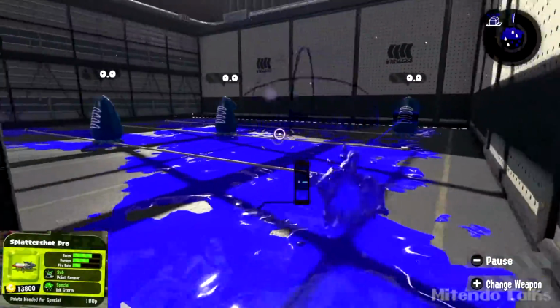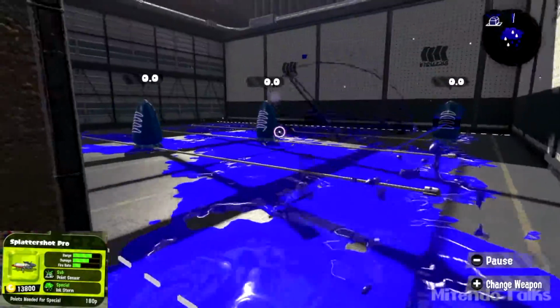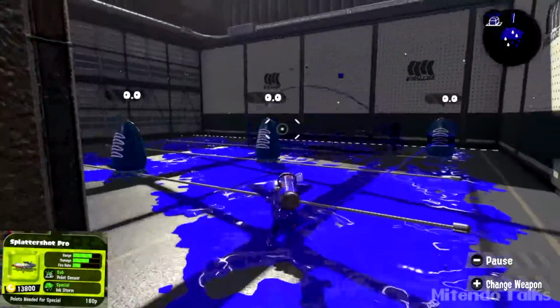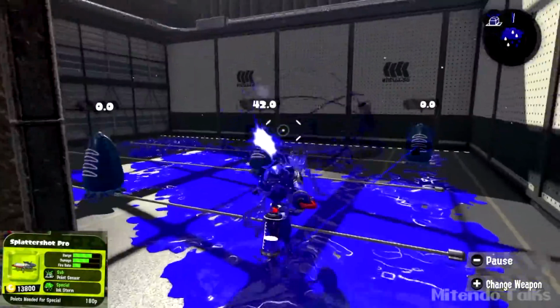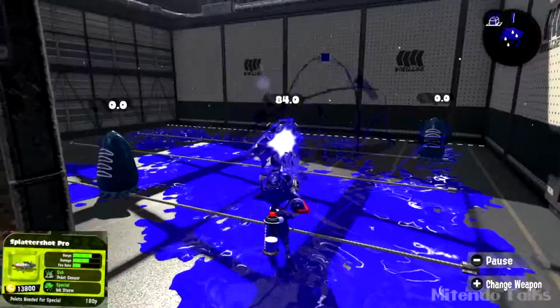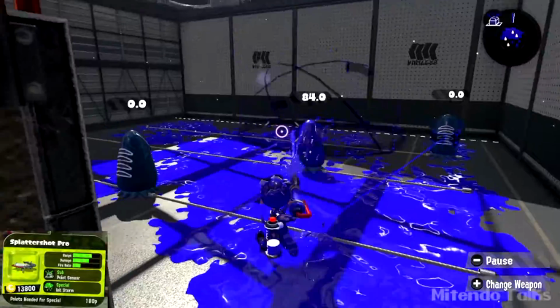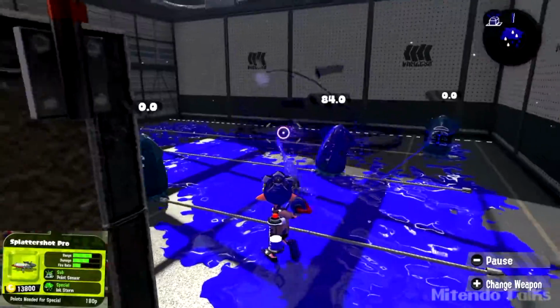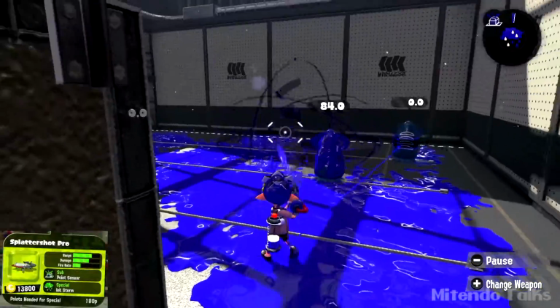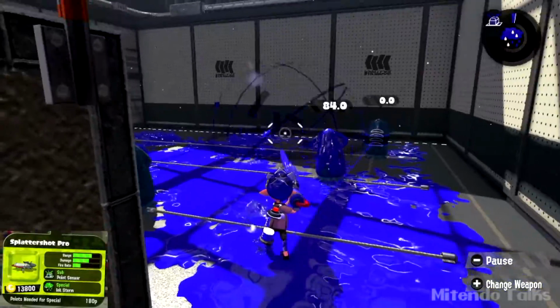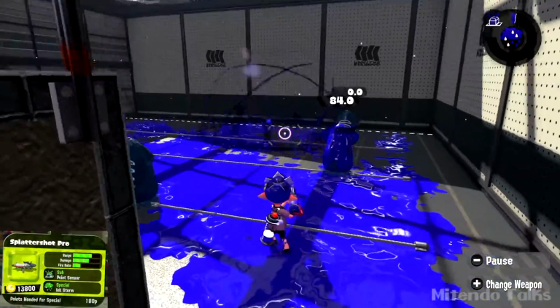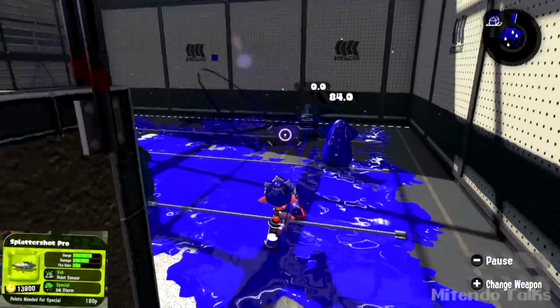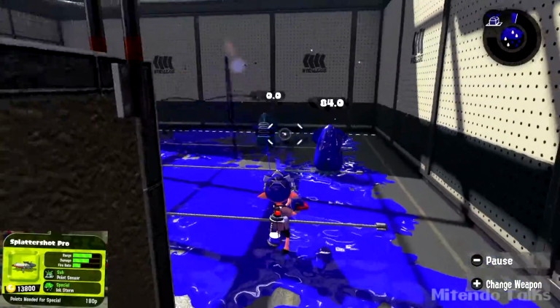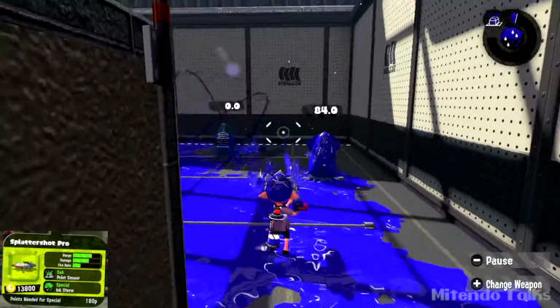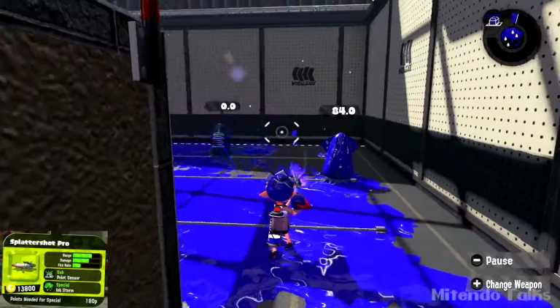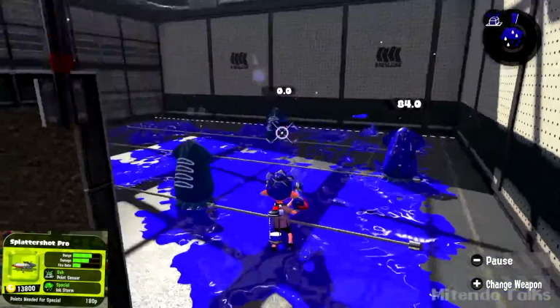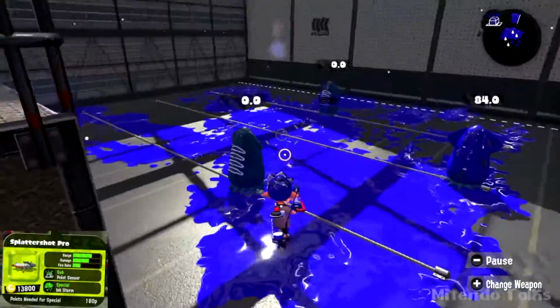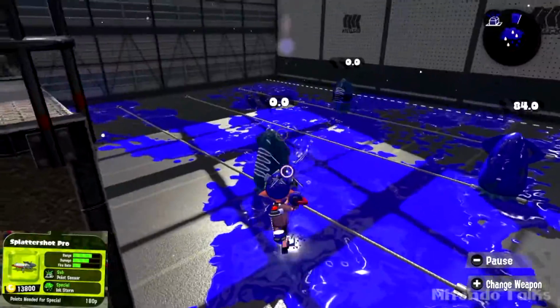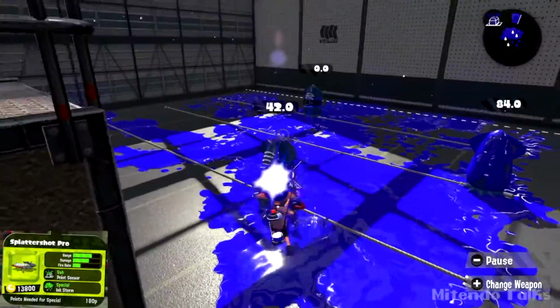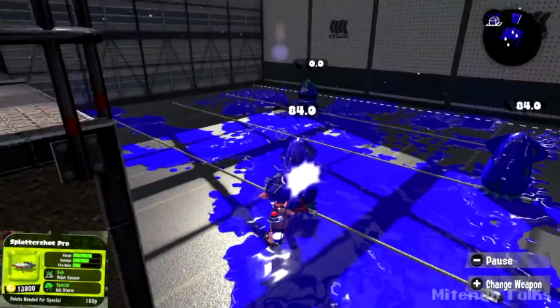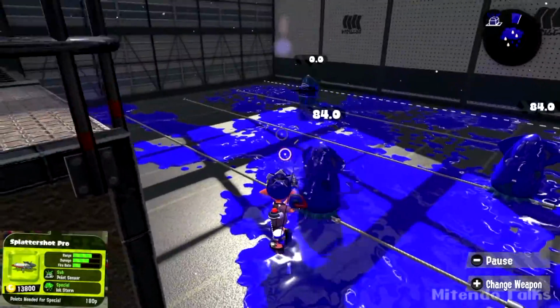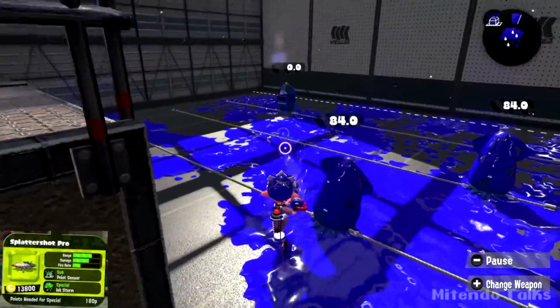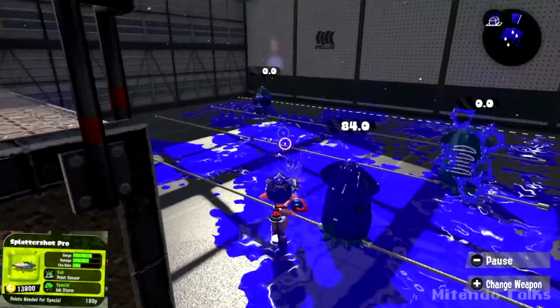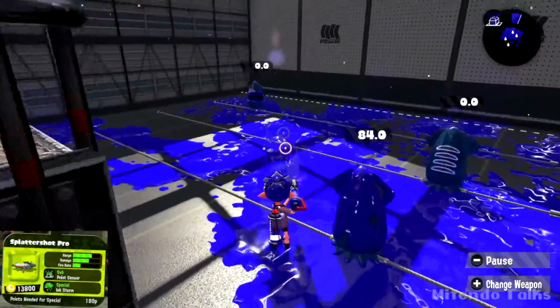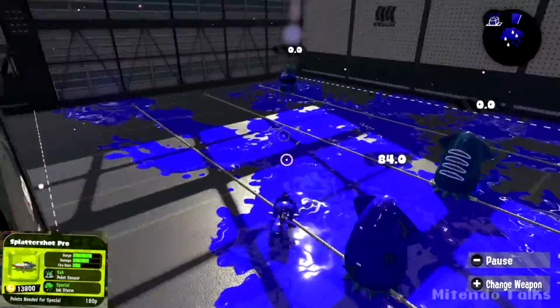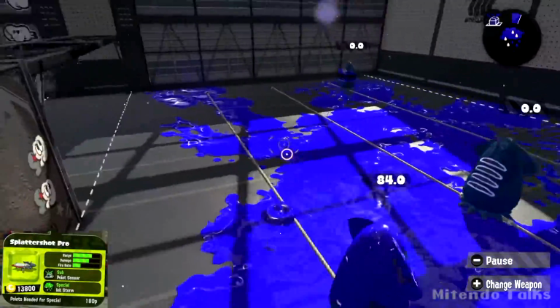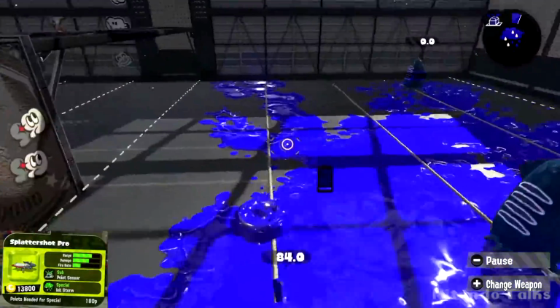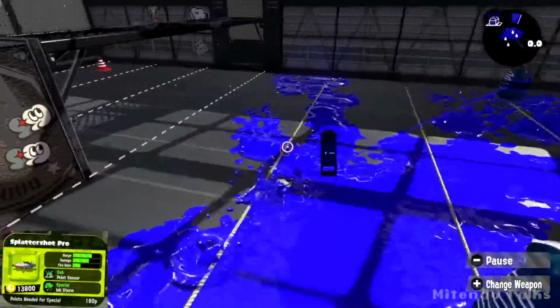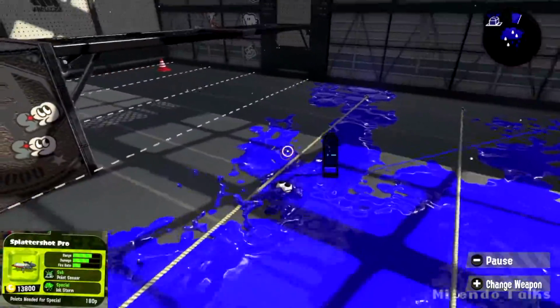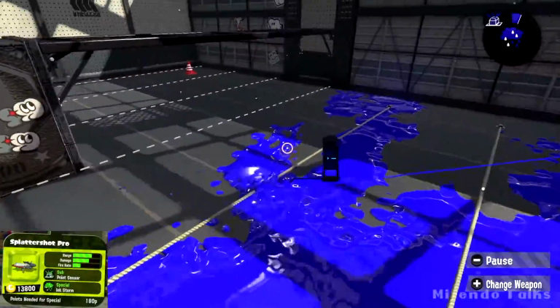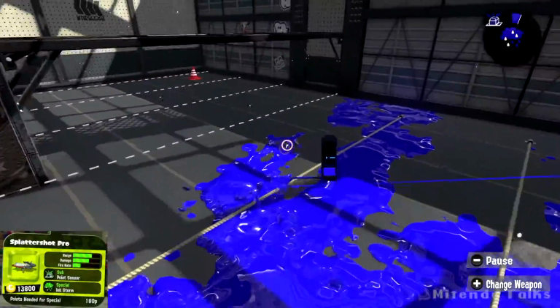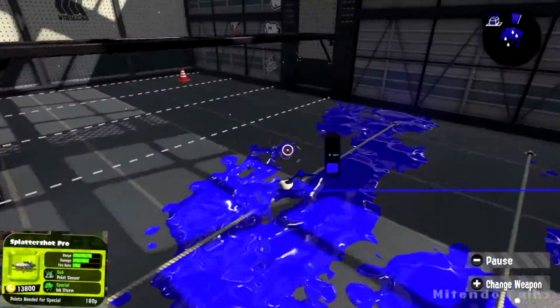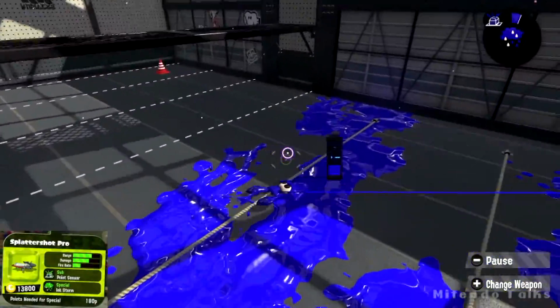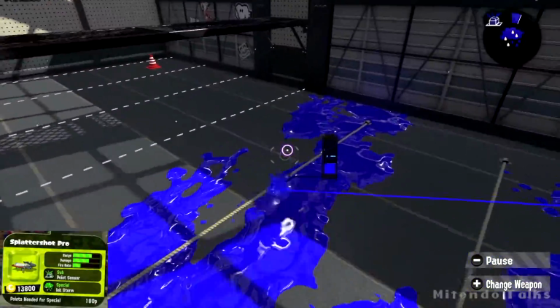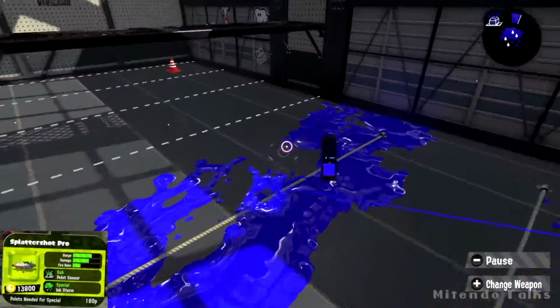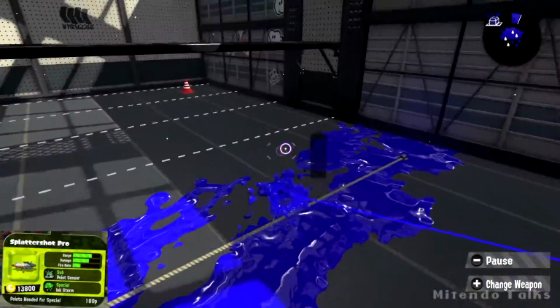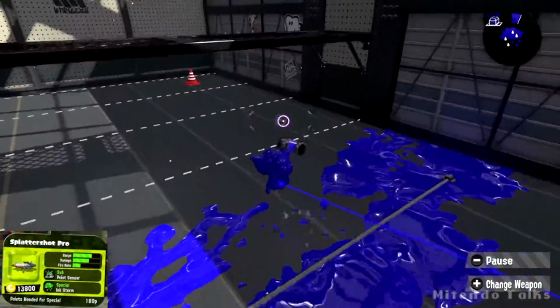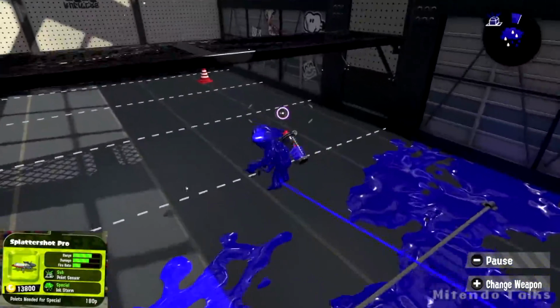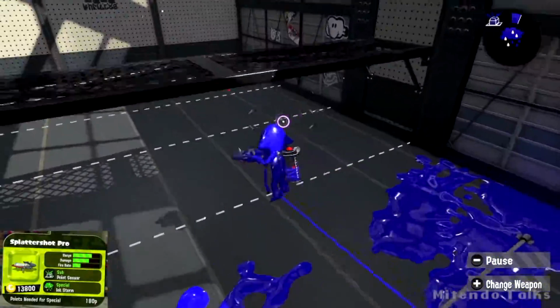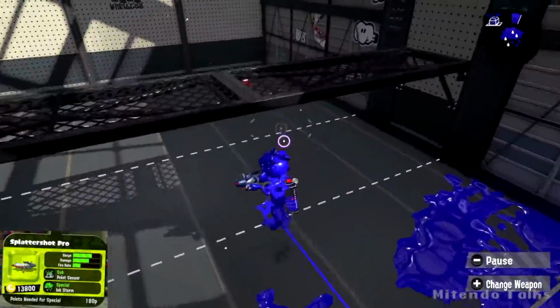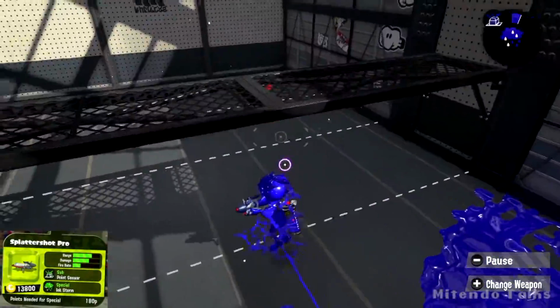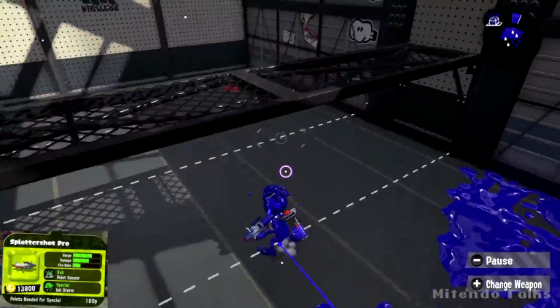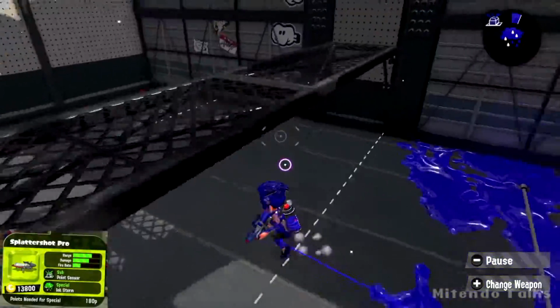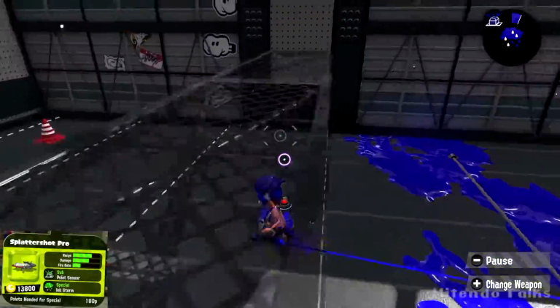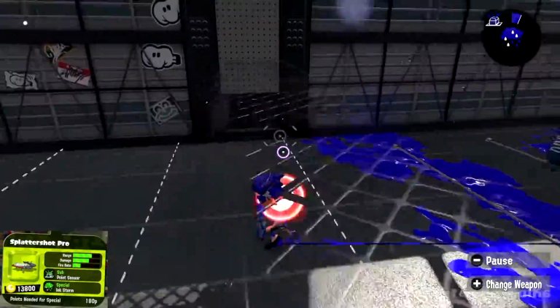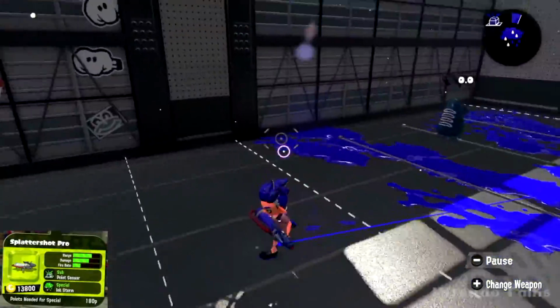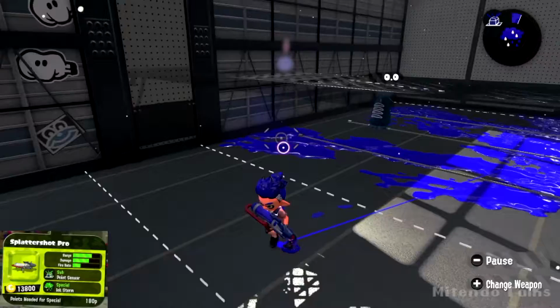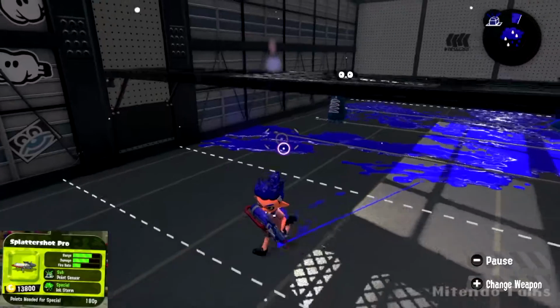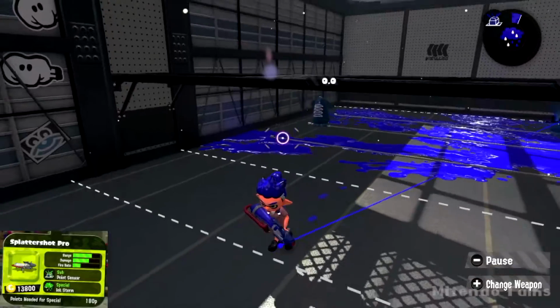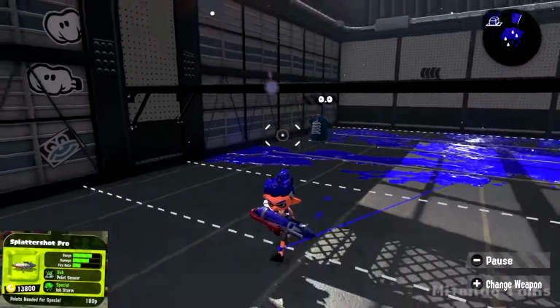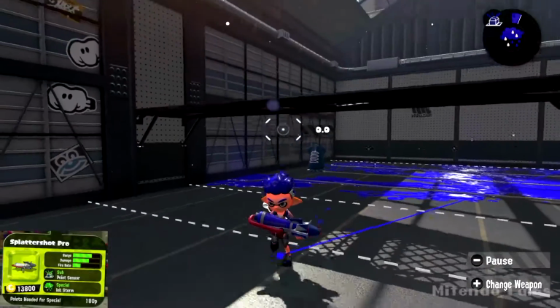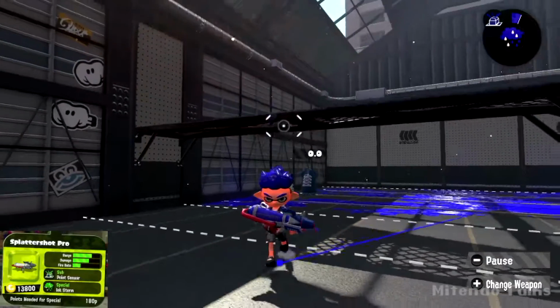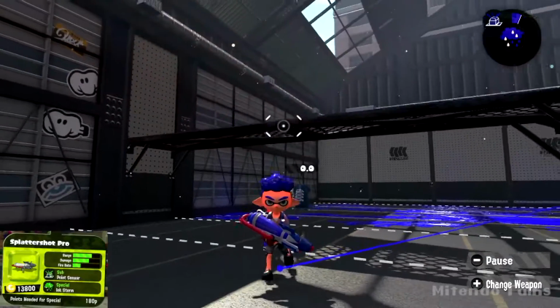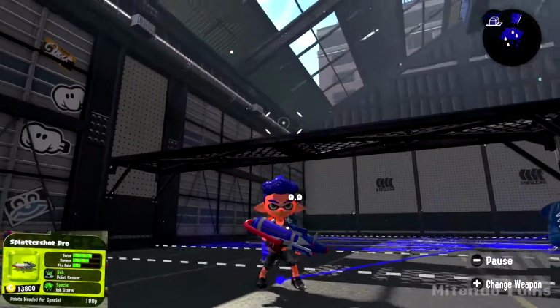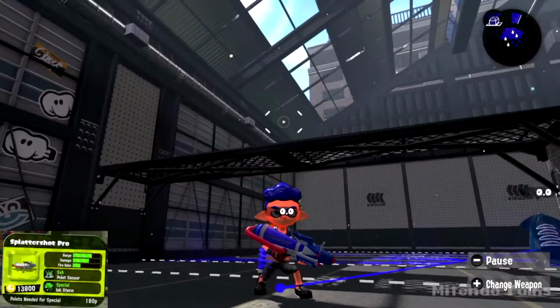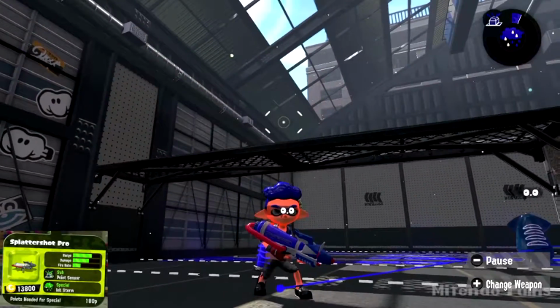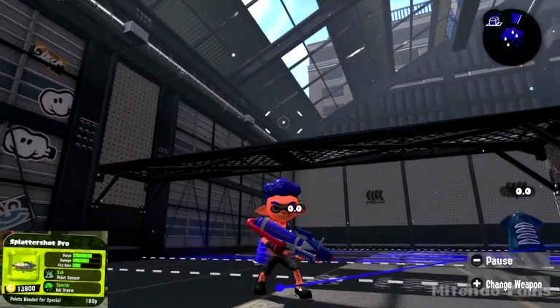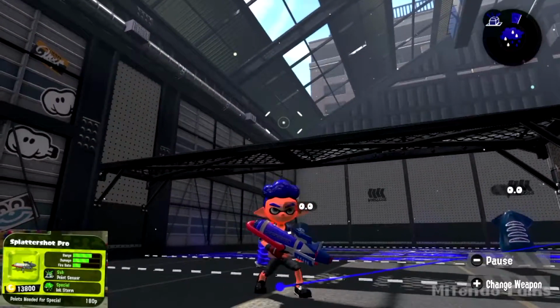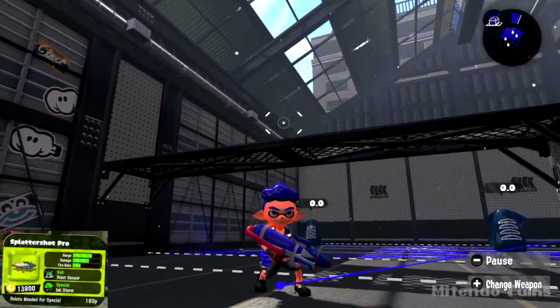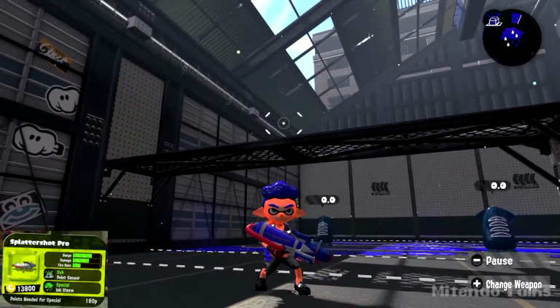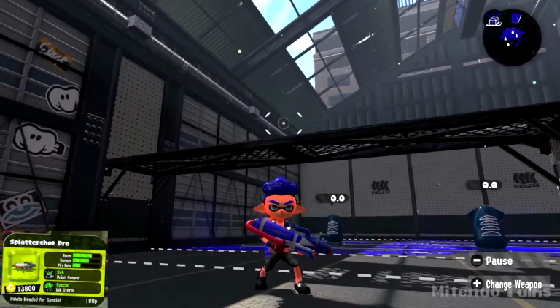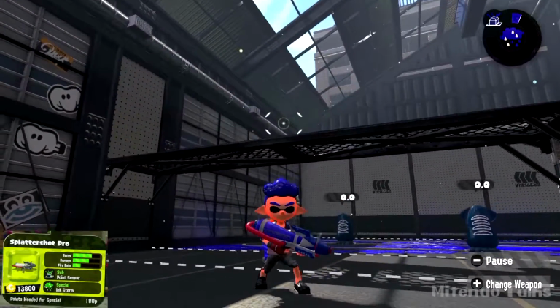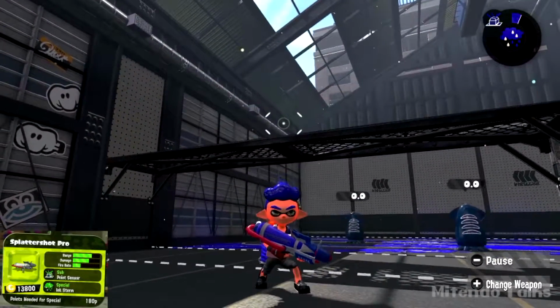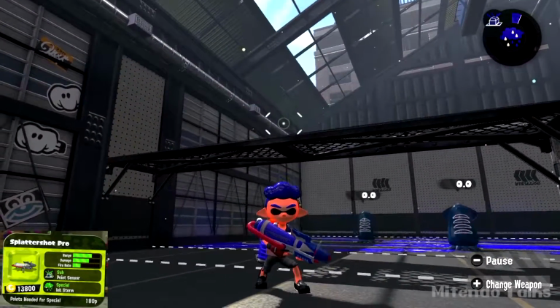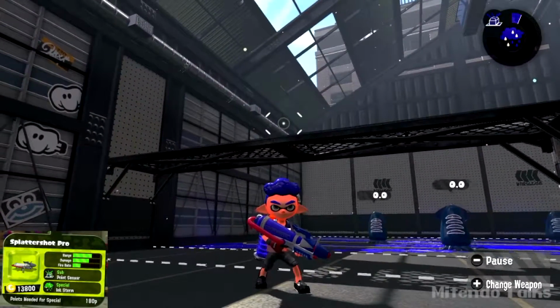And there's that Point Sensor again — it's a neat little weapon. Just make sure you keep an eye on that ink level, because you may run out sooner than you think. Splattershot Pro — see ya!